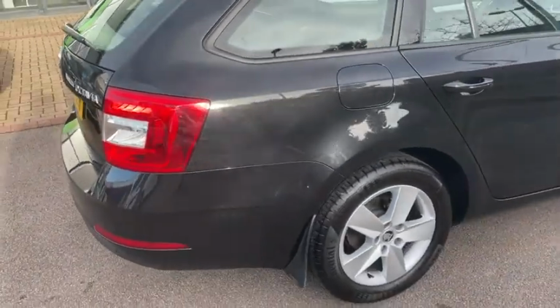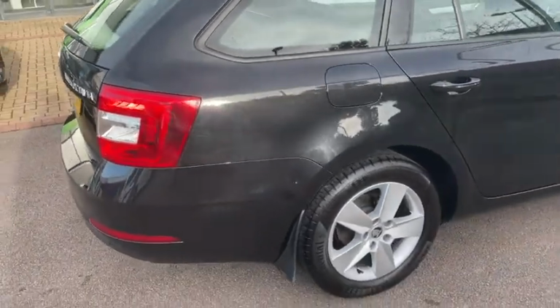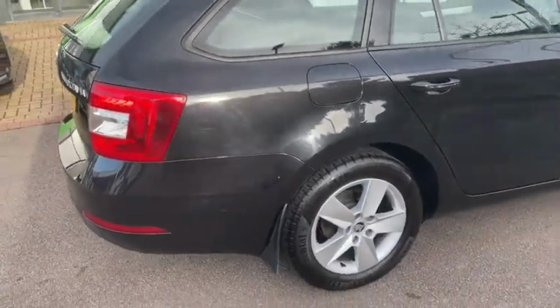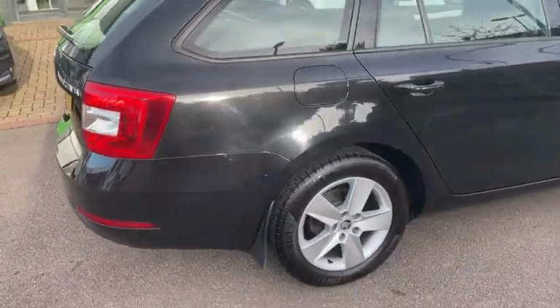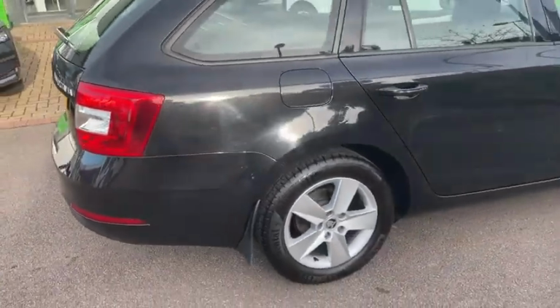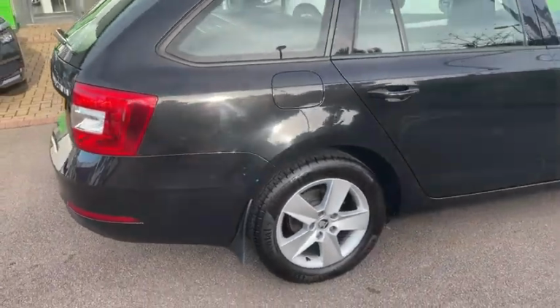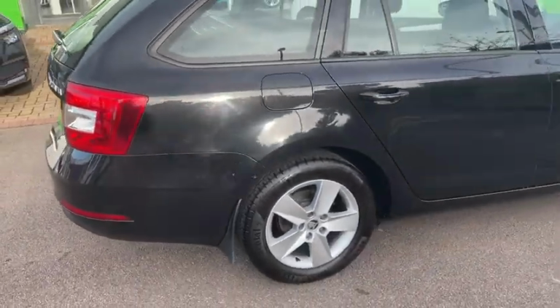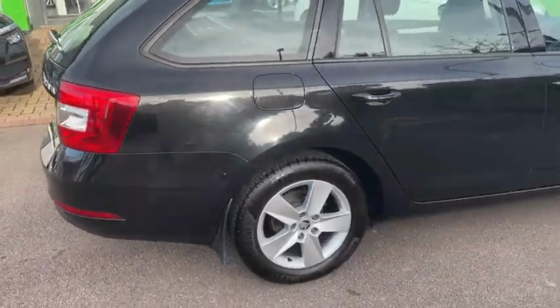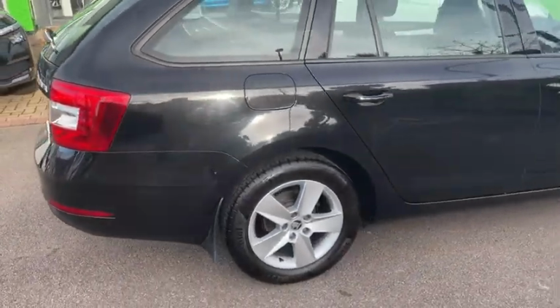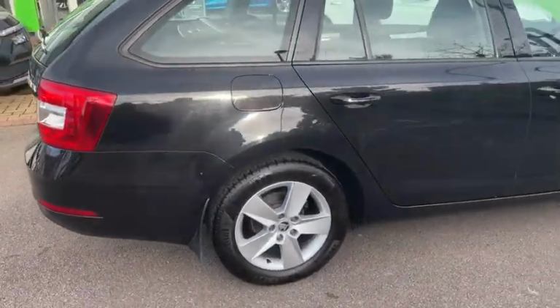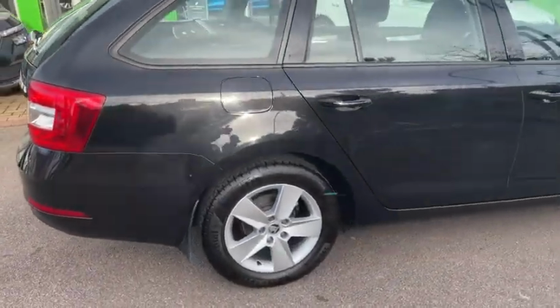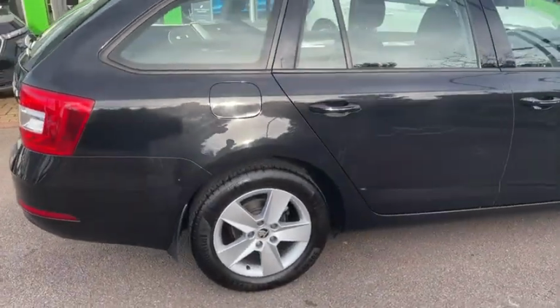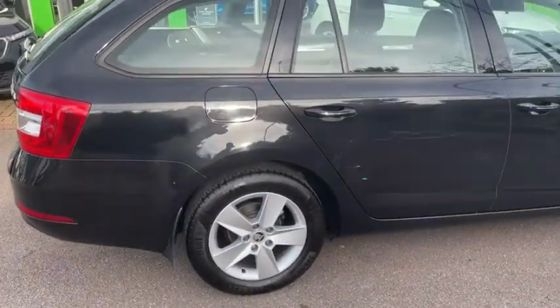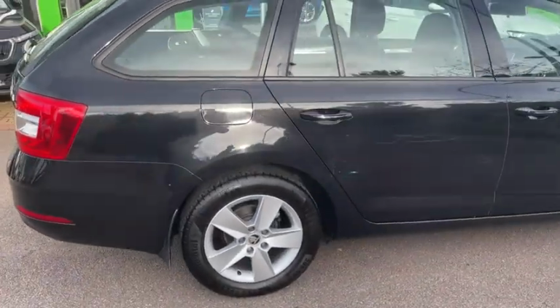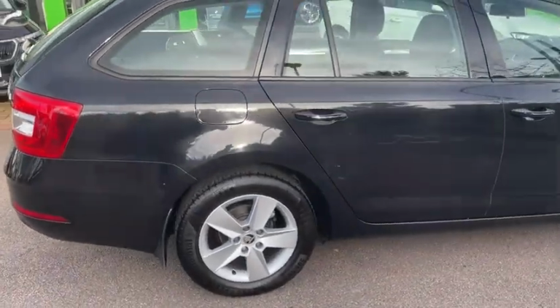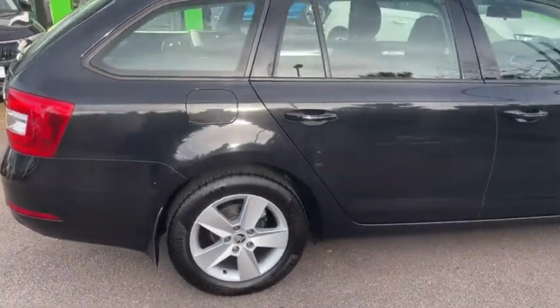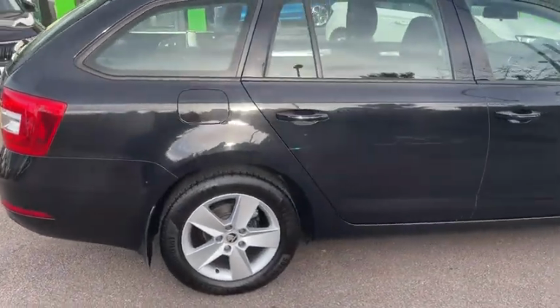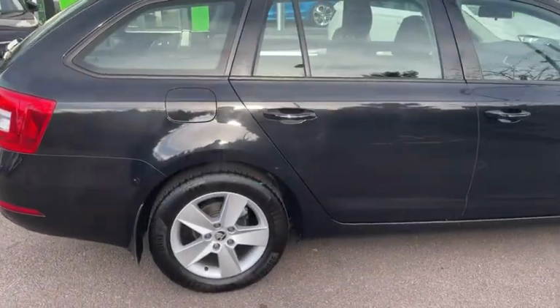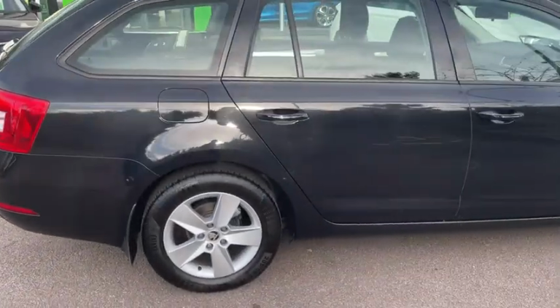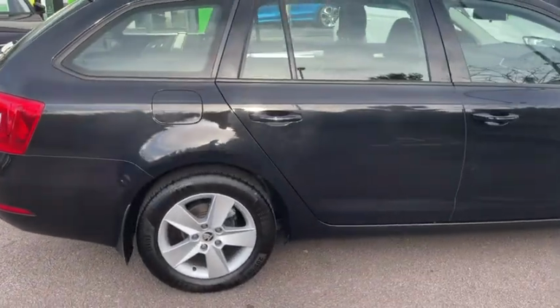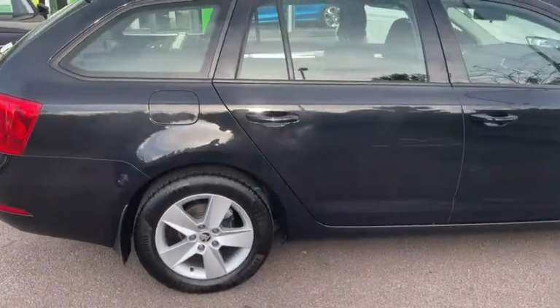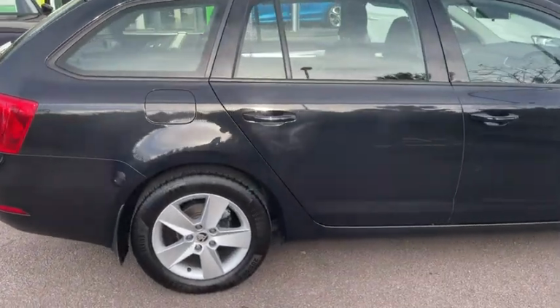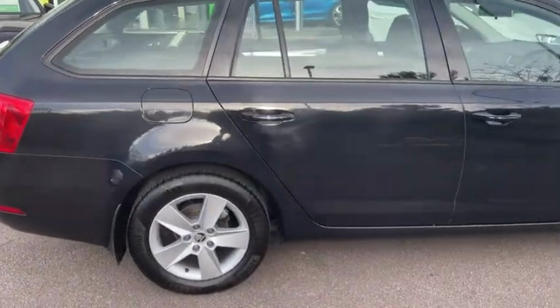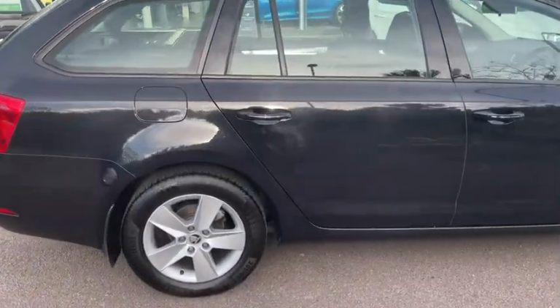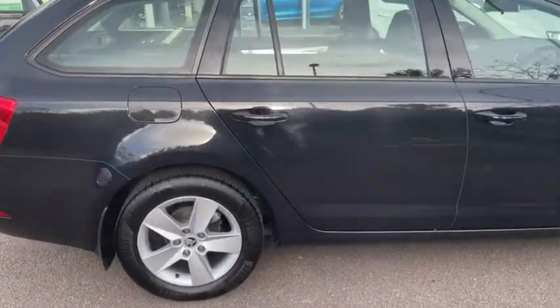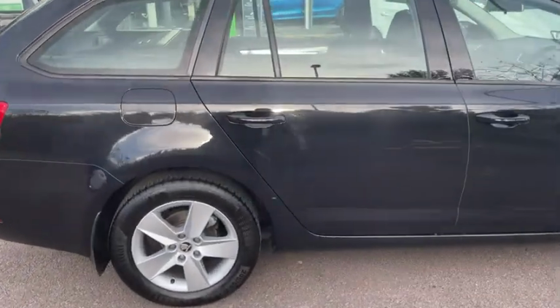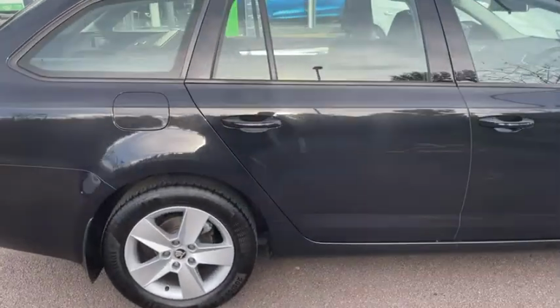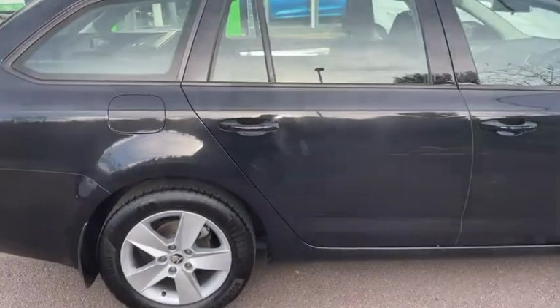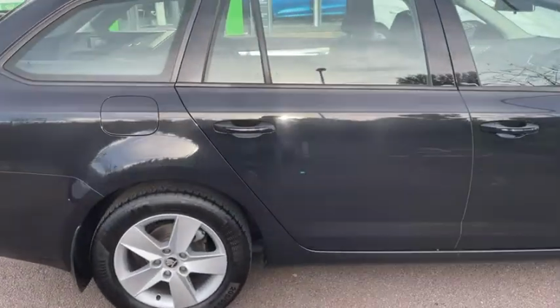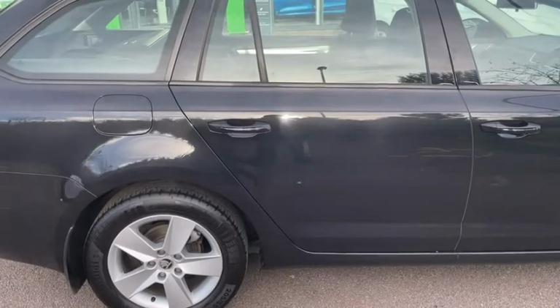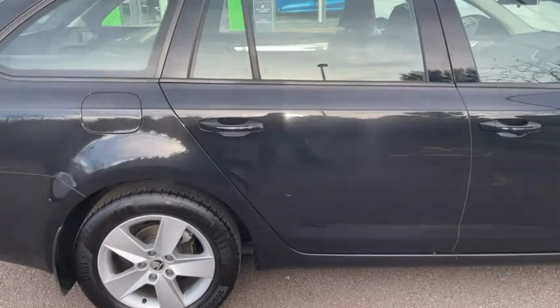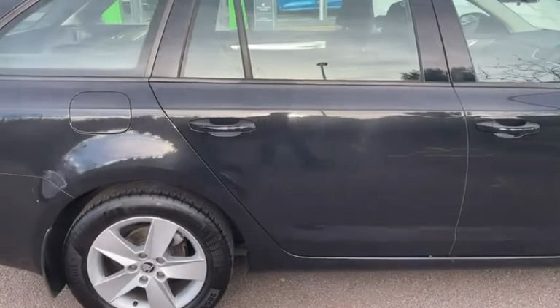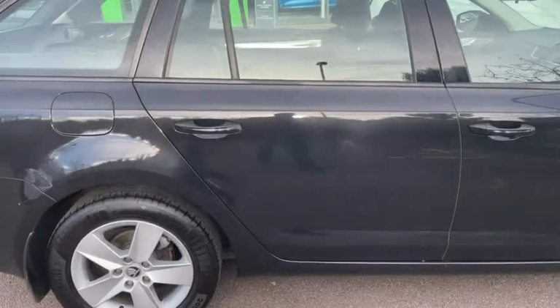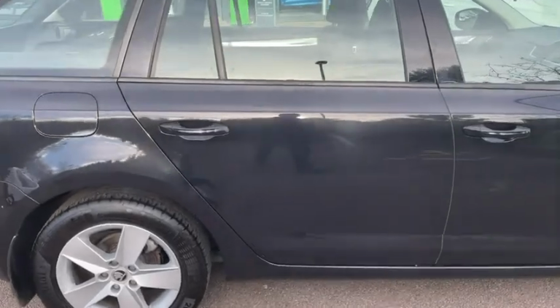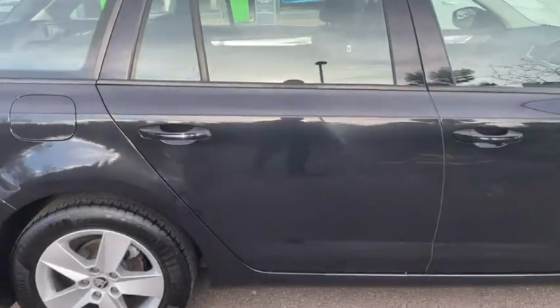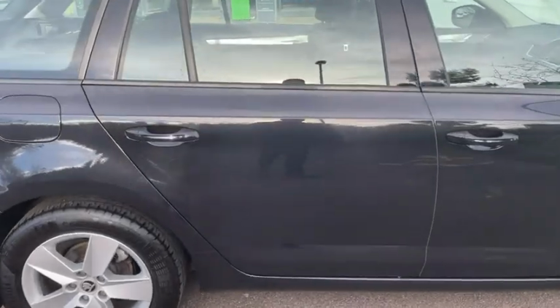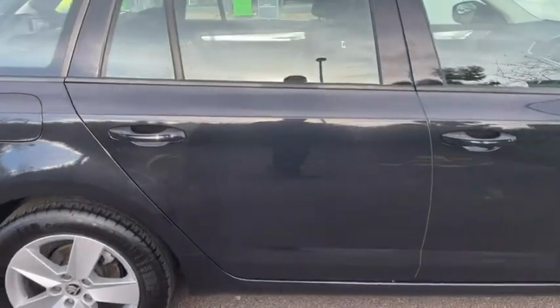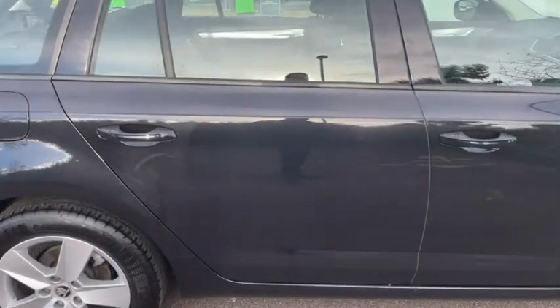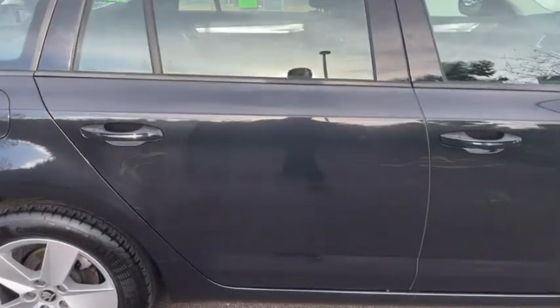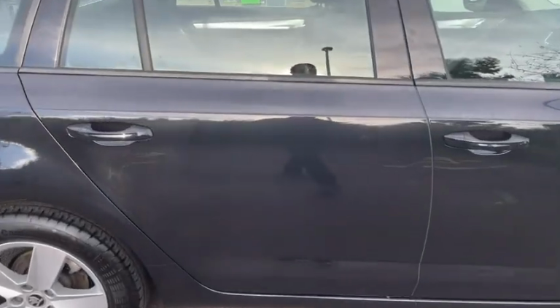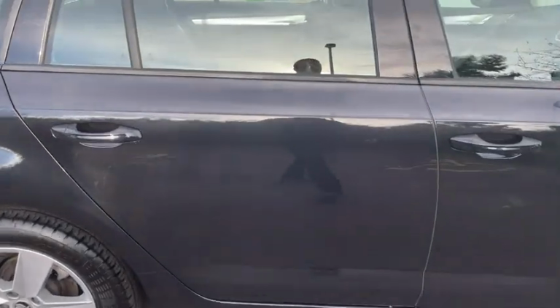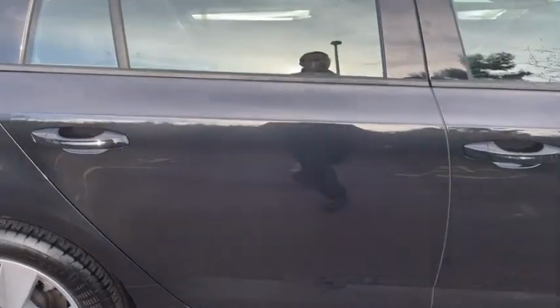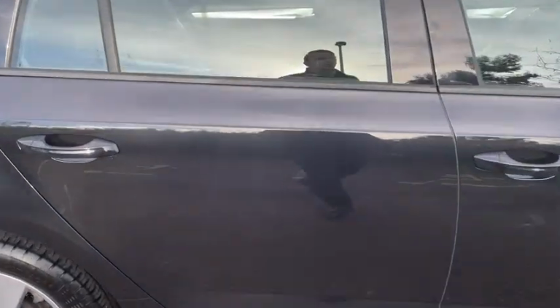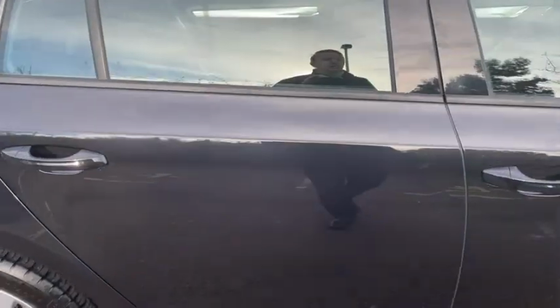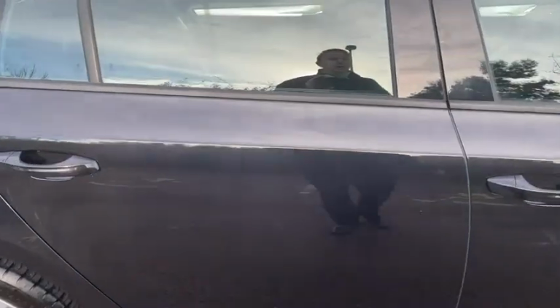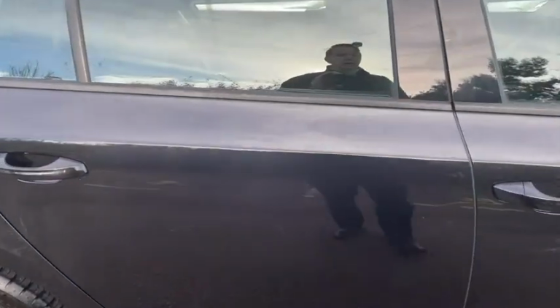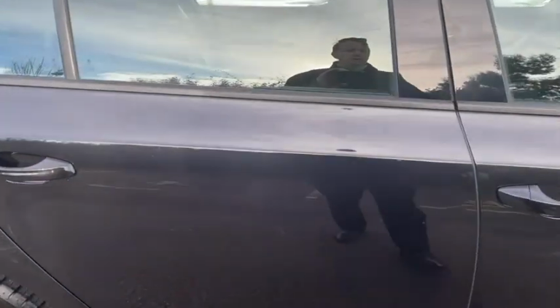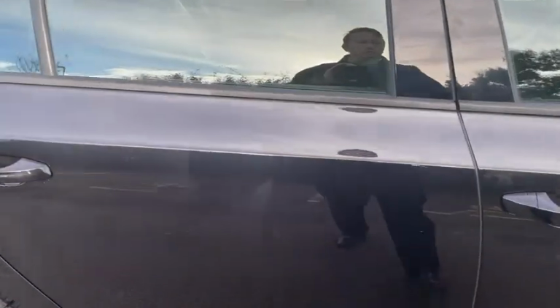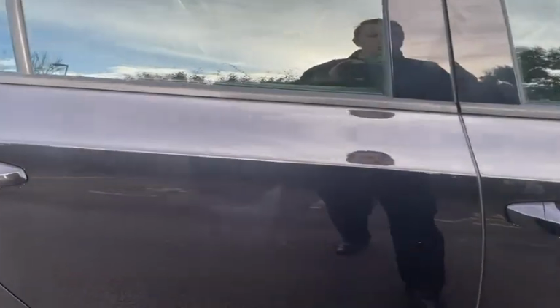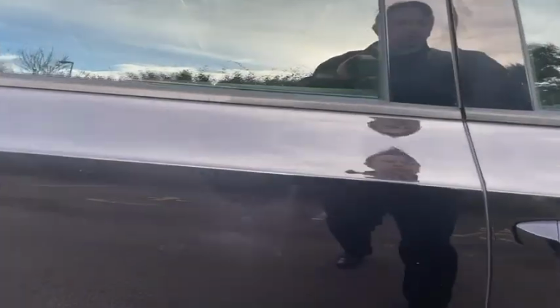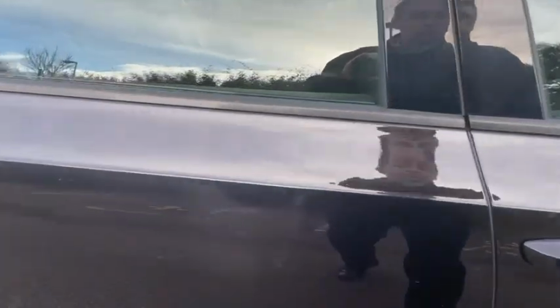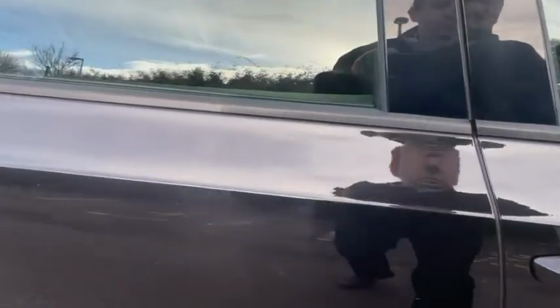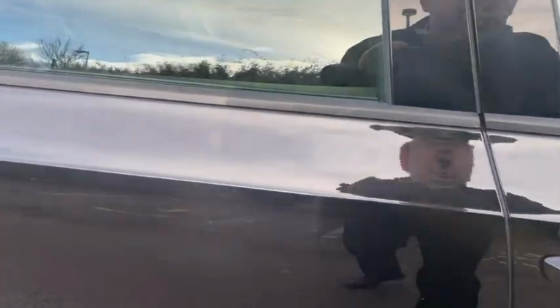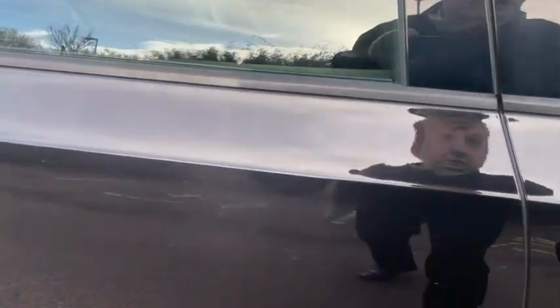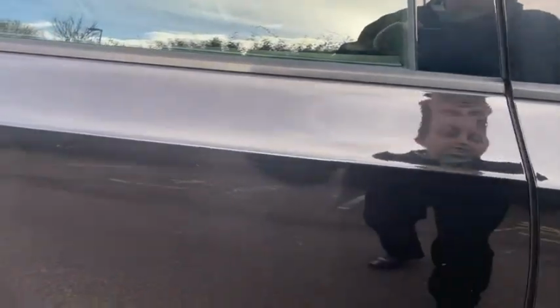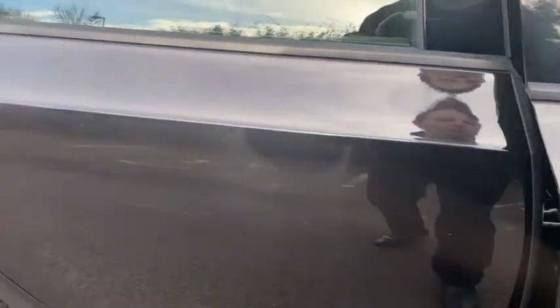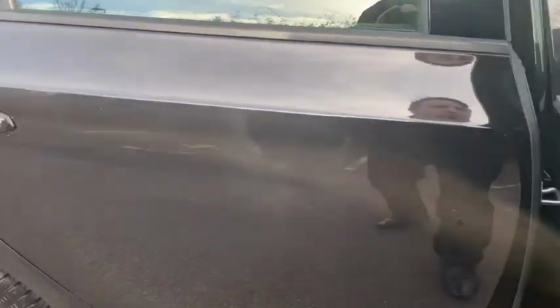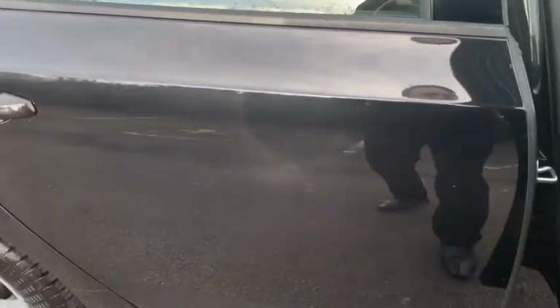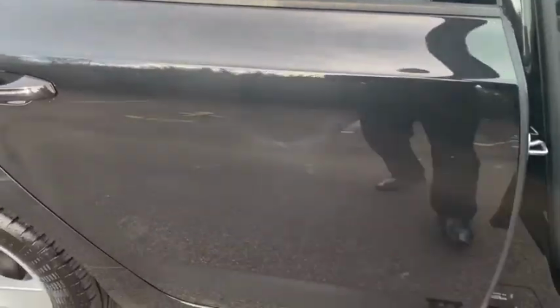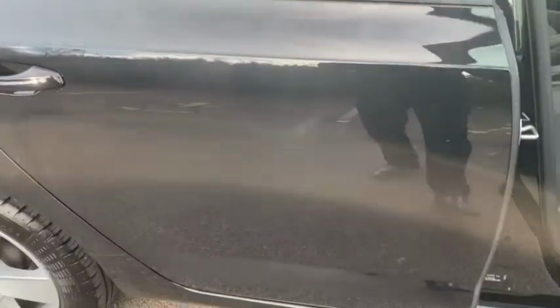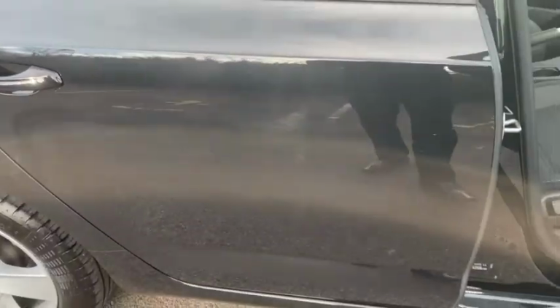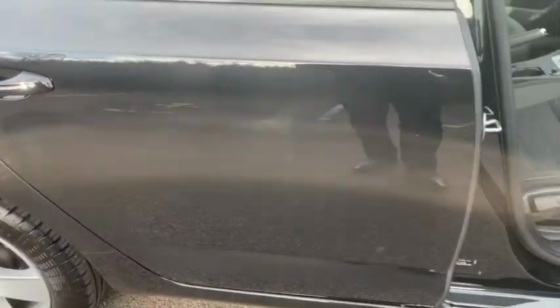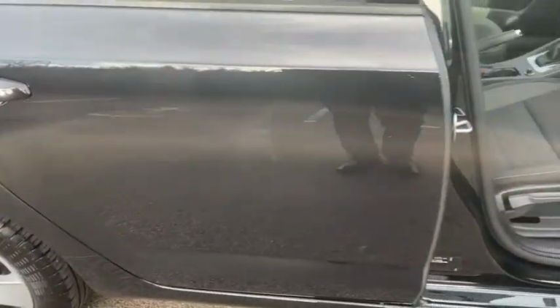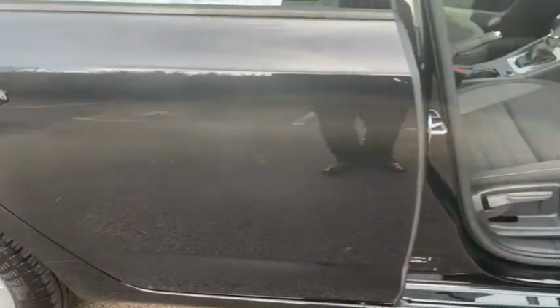The car has been owned by DM Keef and has been used as a demonstrator by one of the staff members.